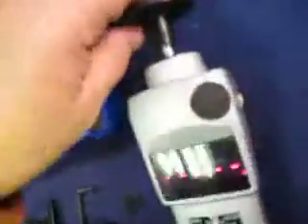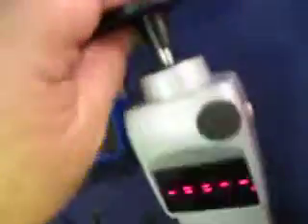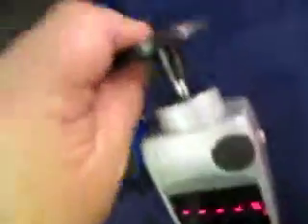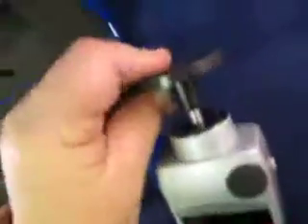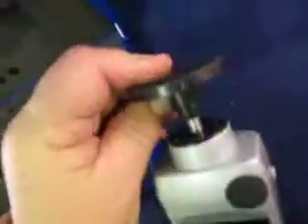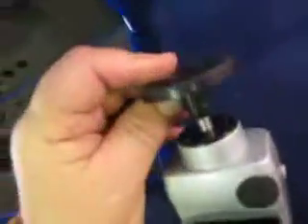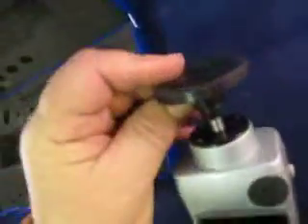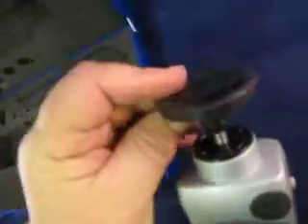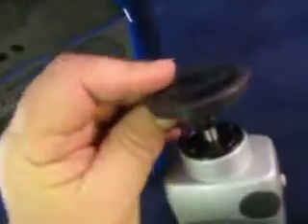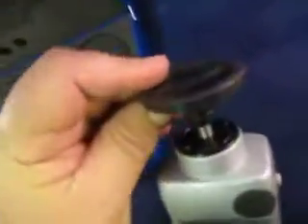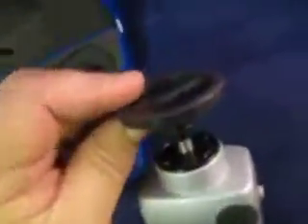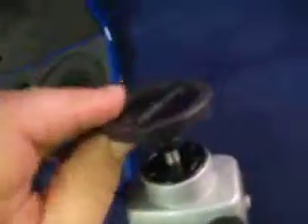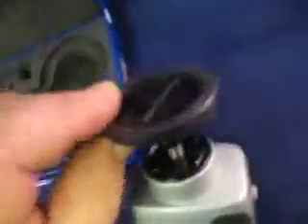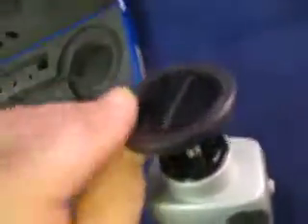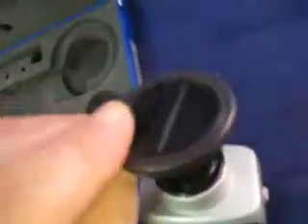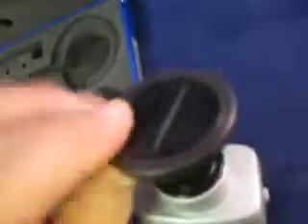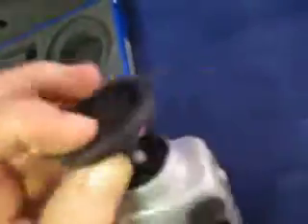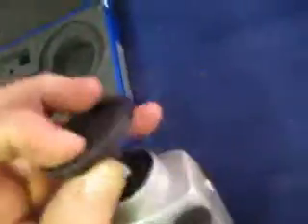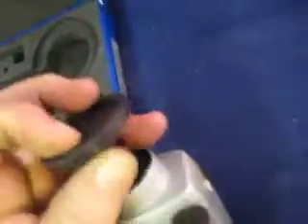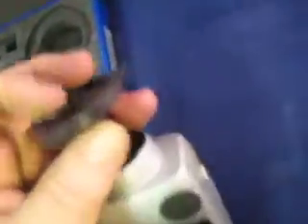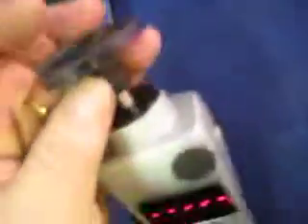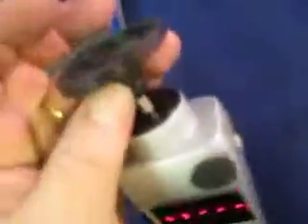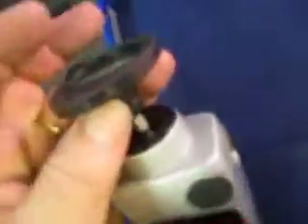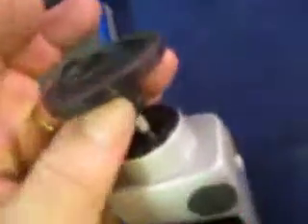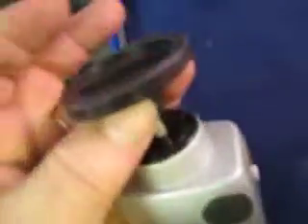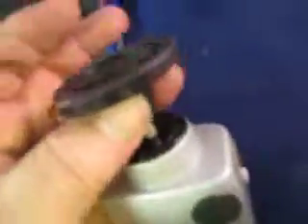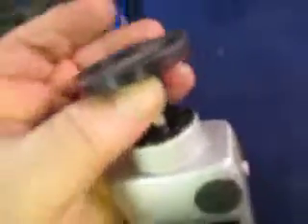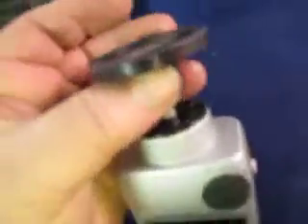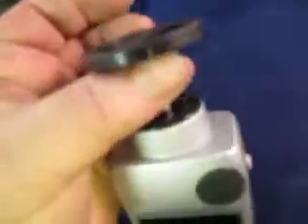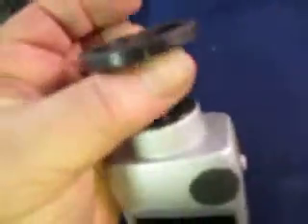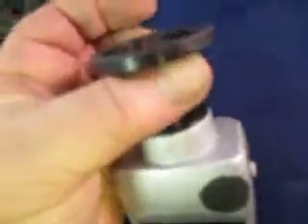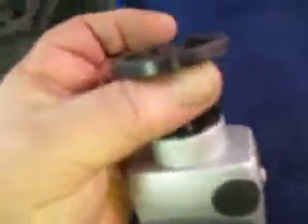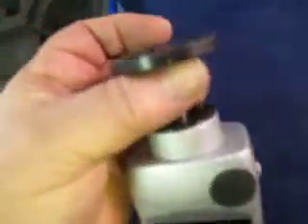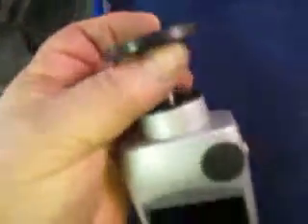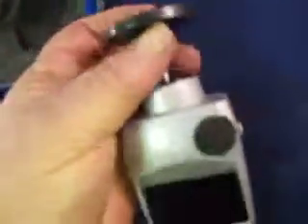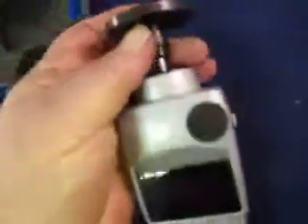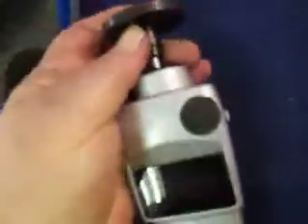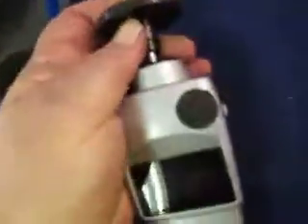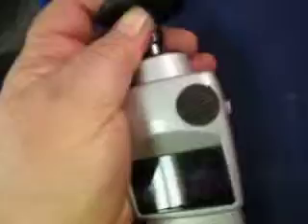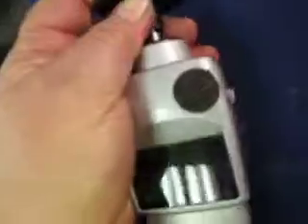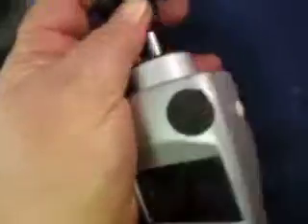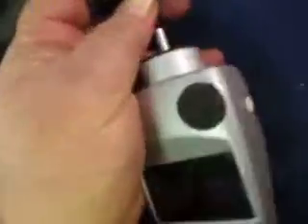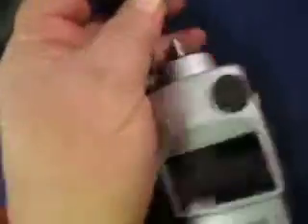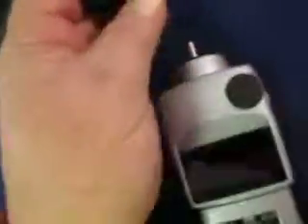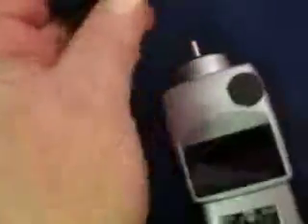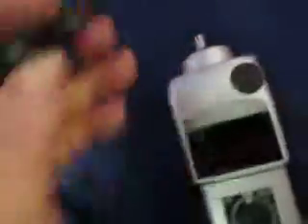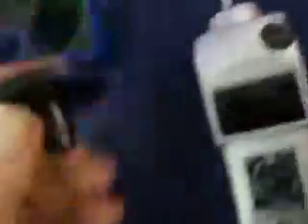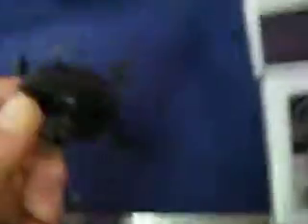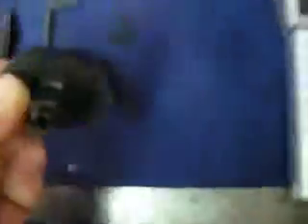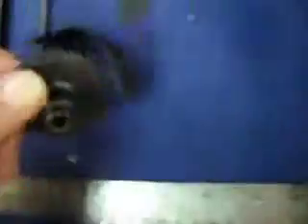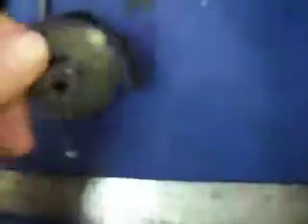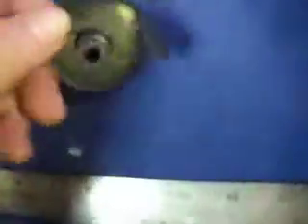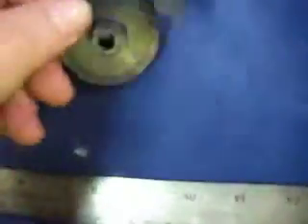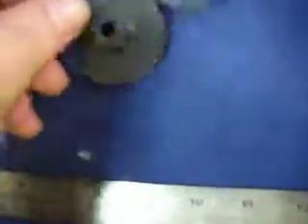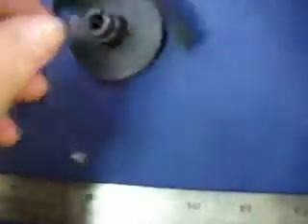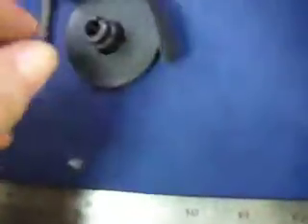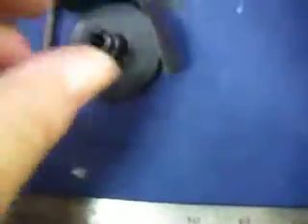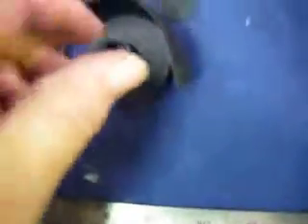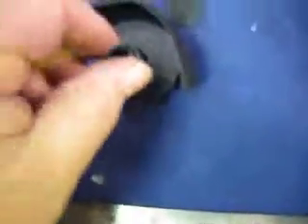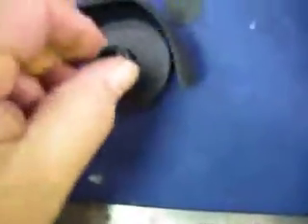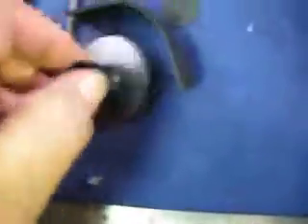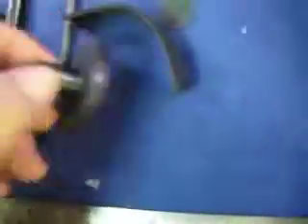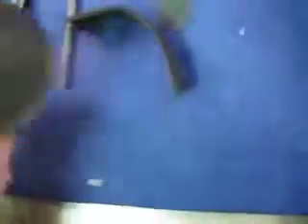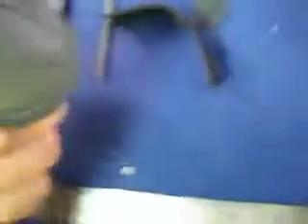It also has this wheel here. This wheel comes off — this is part of it.